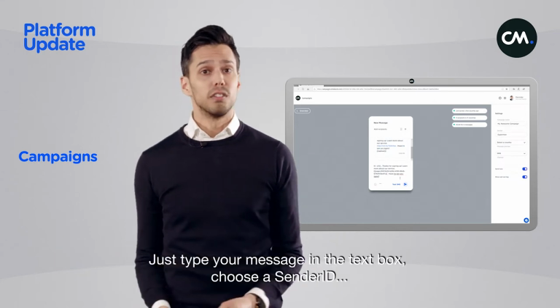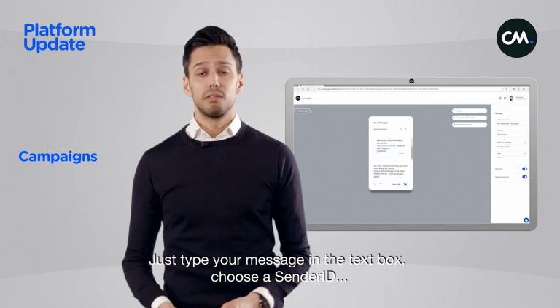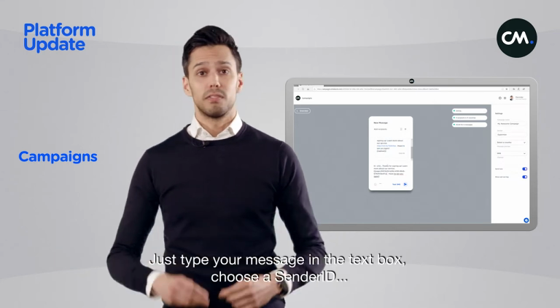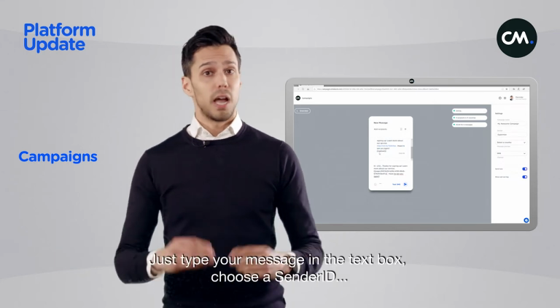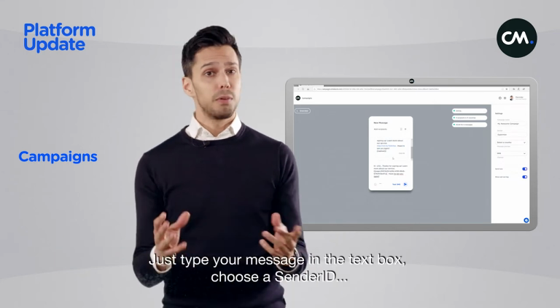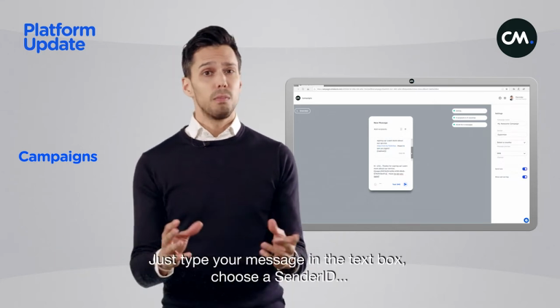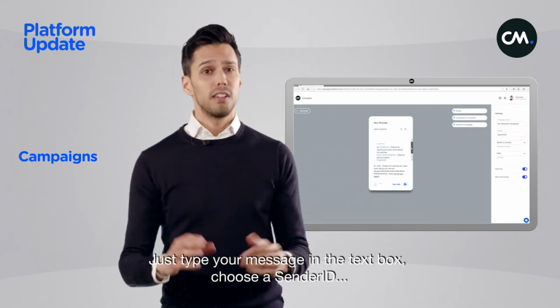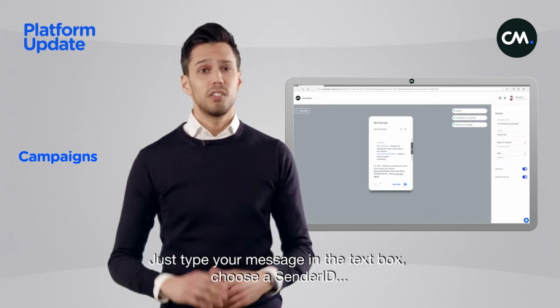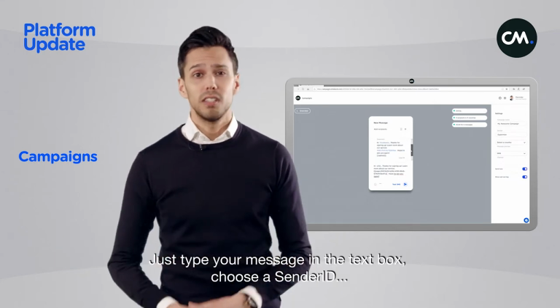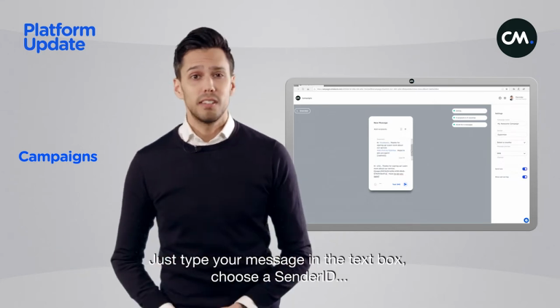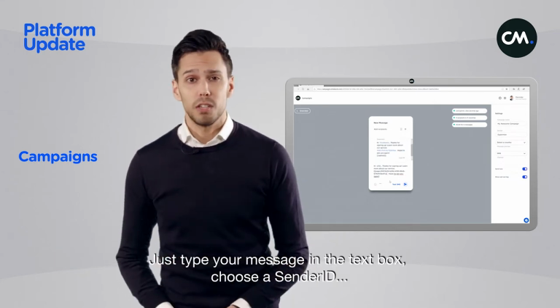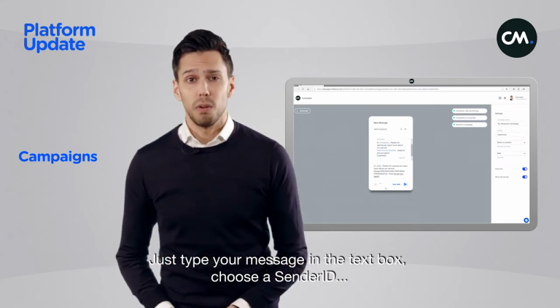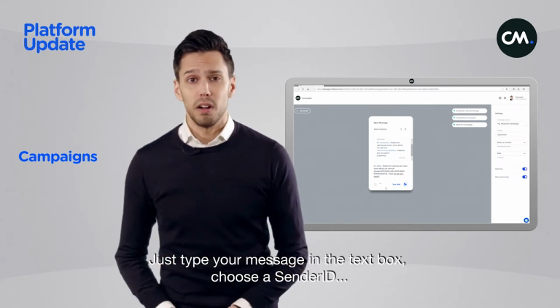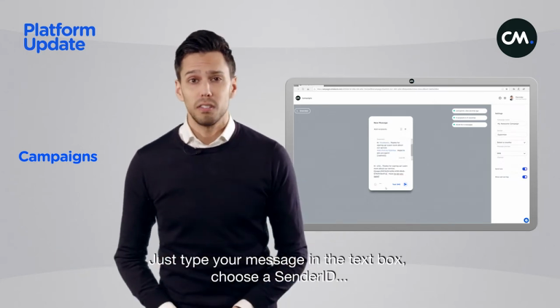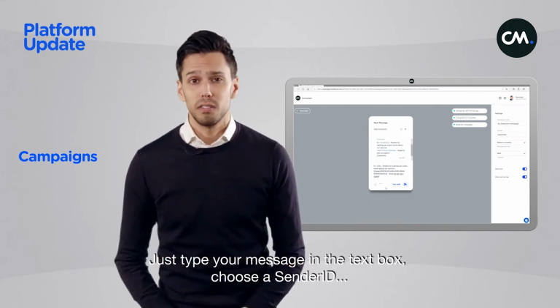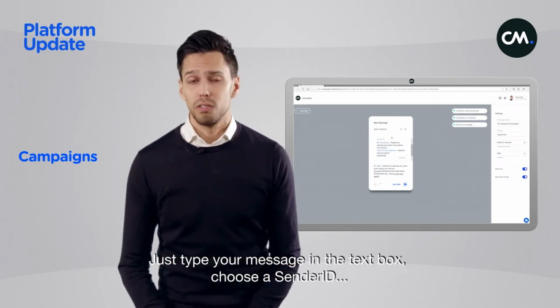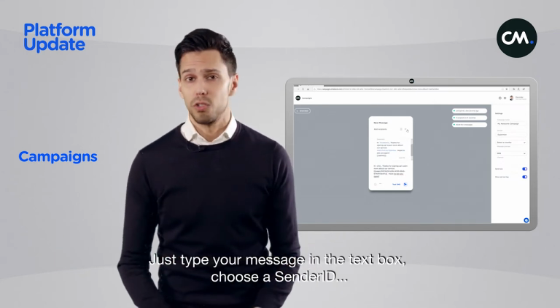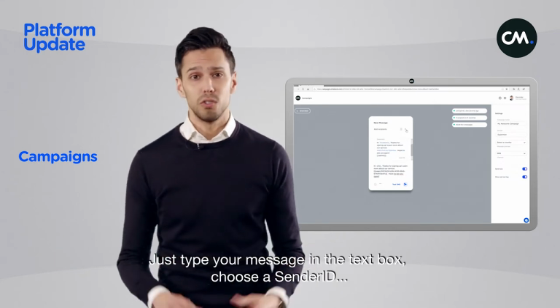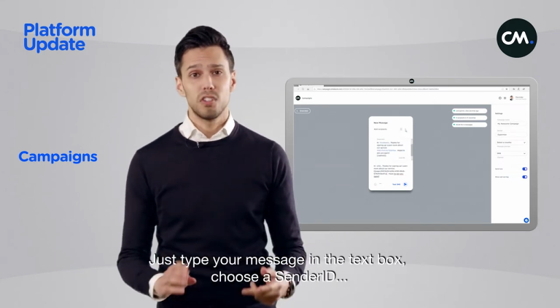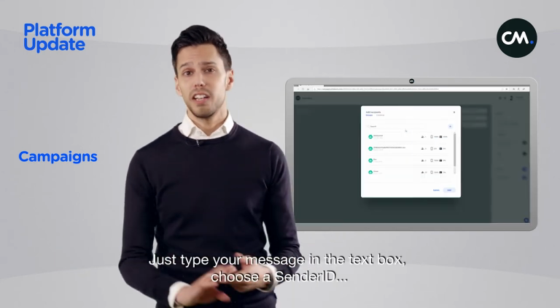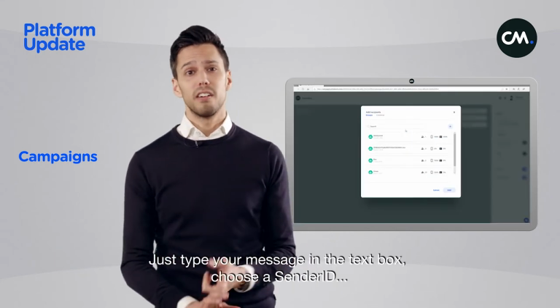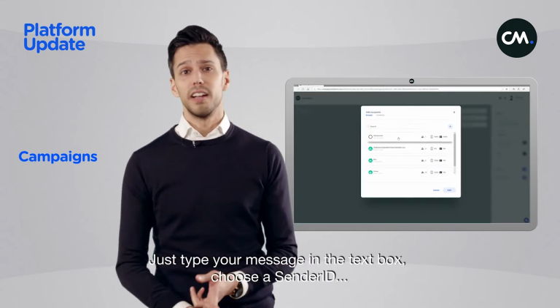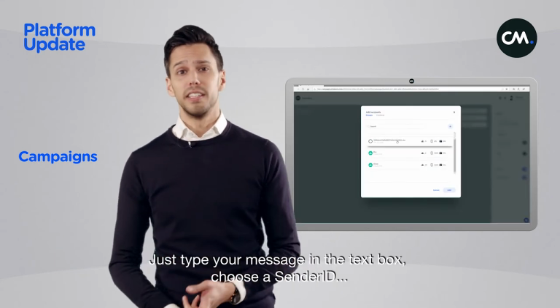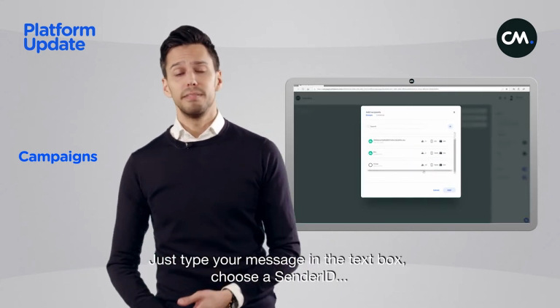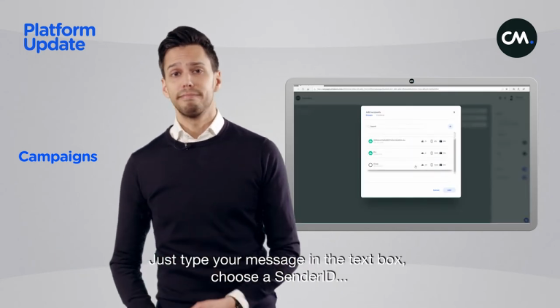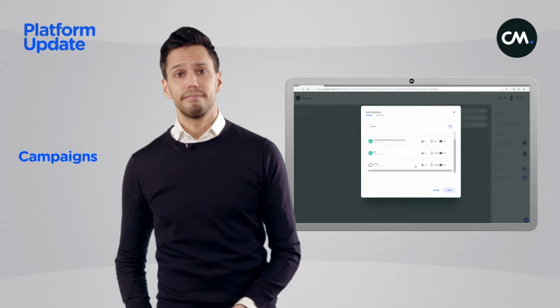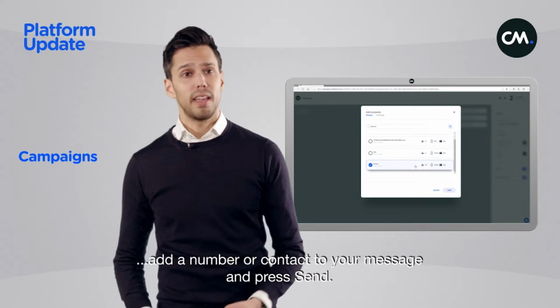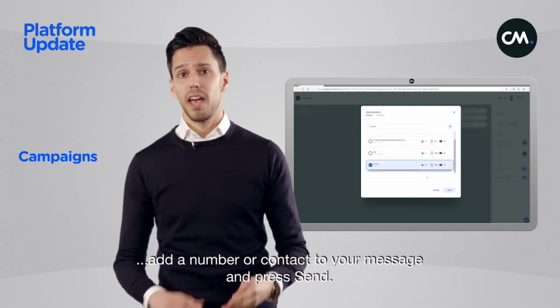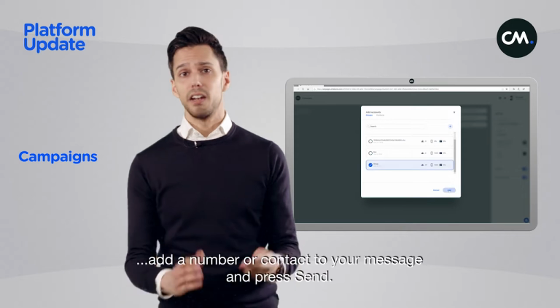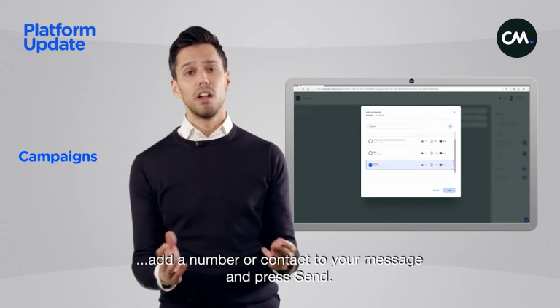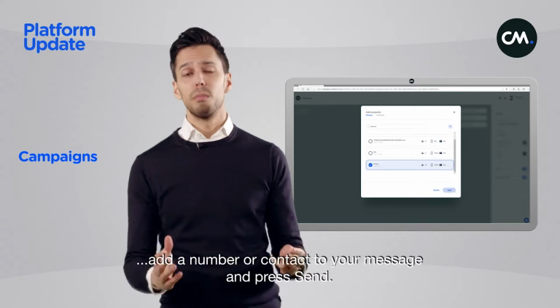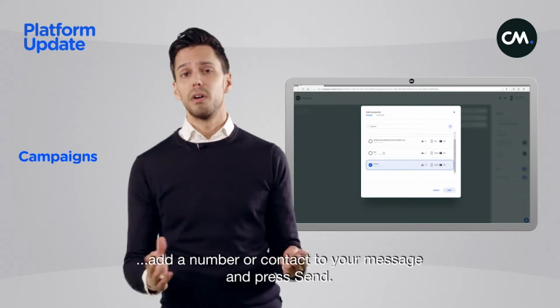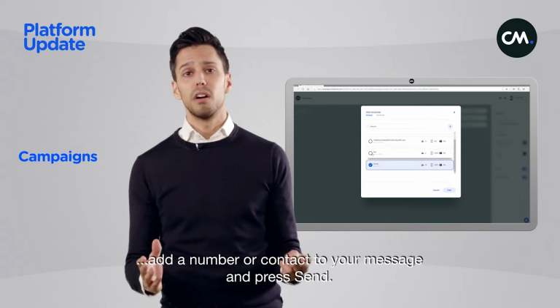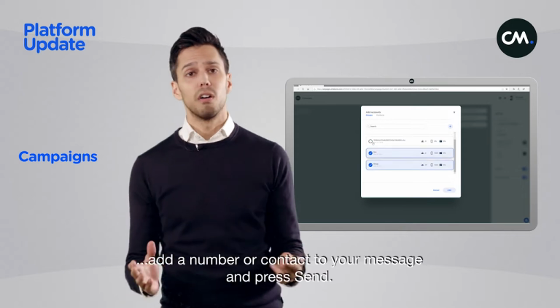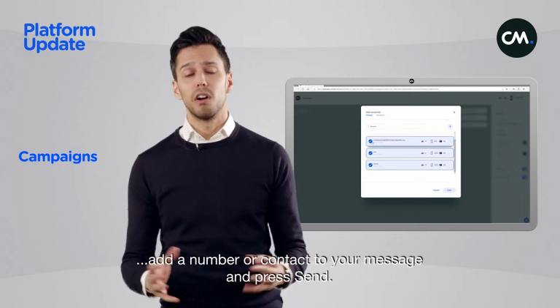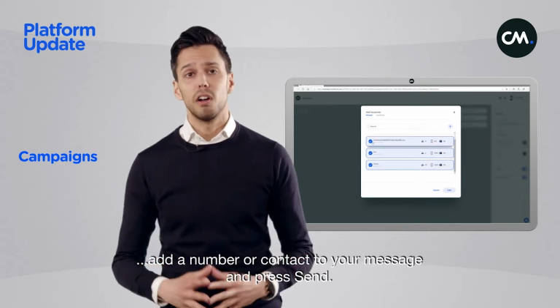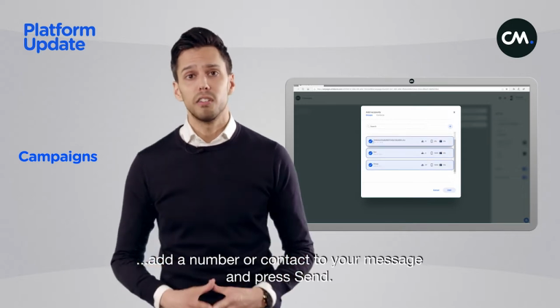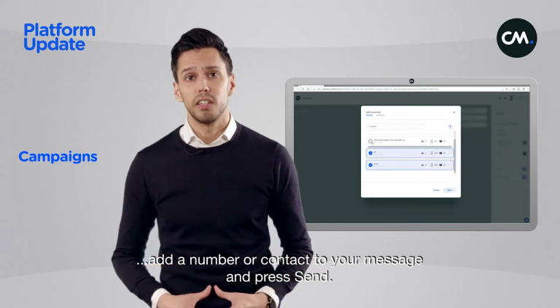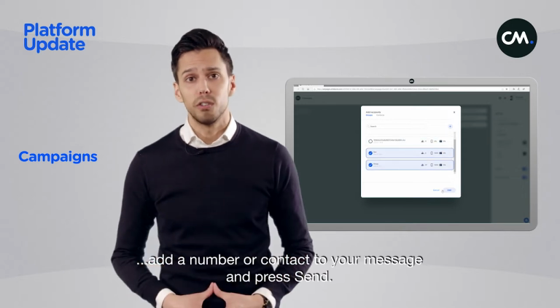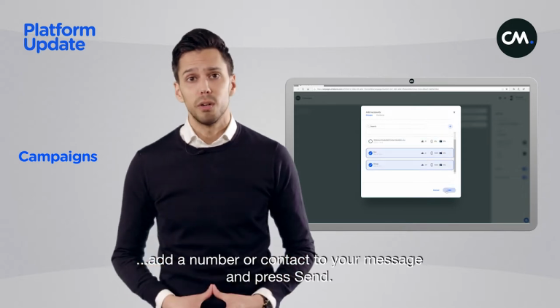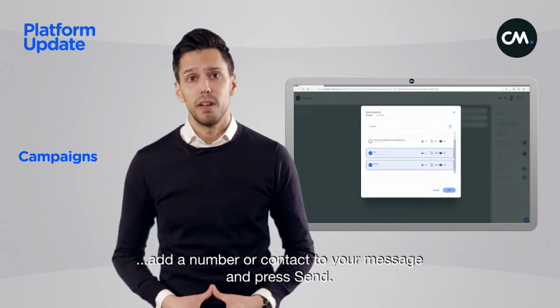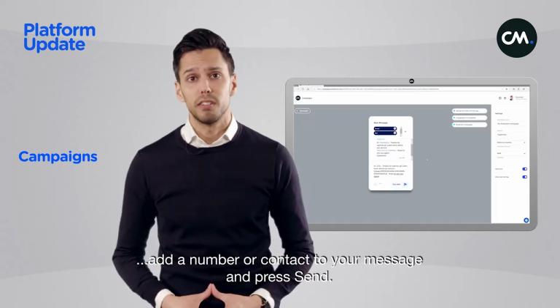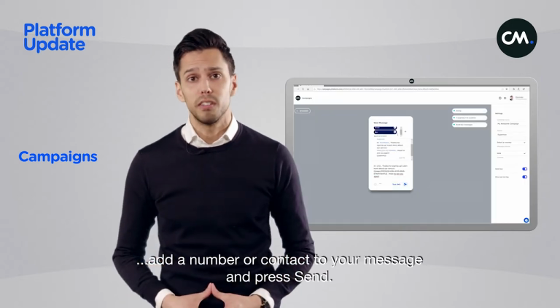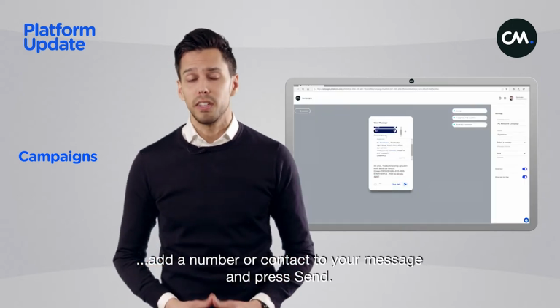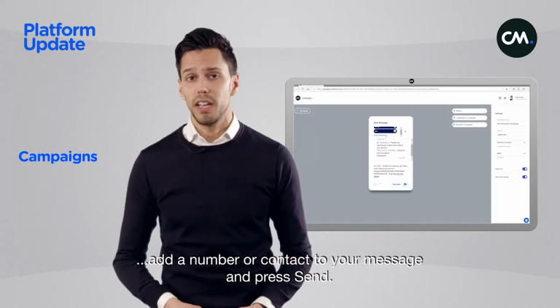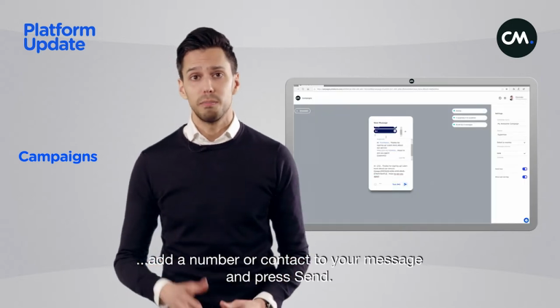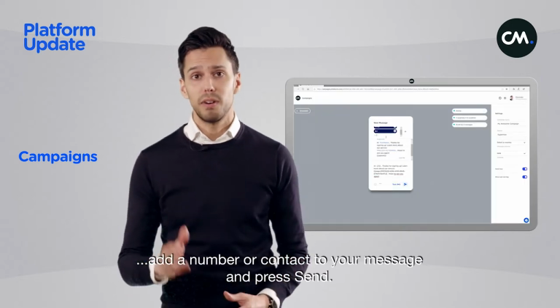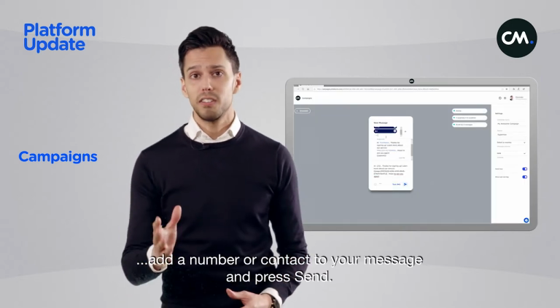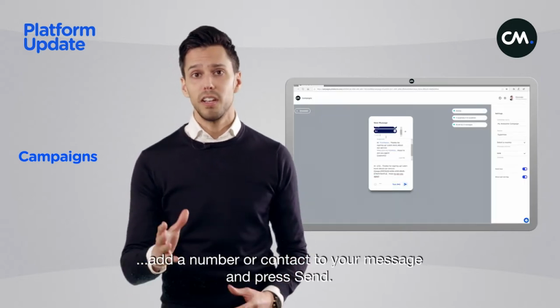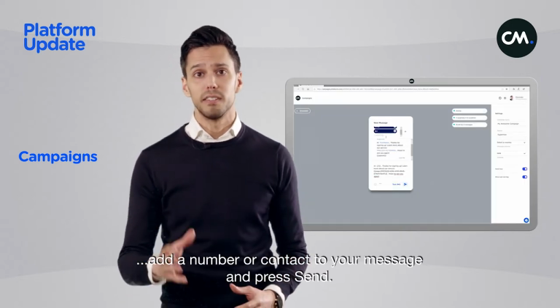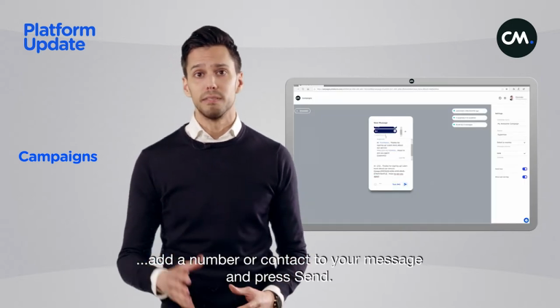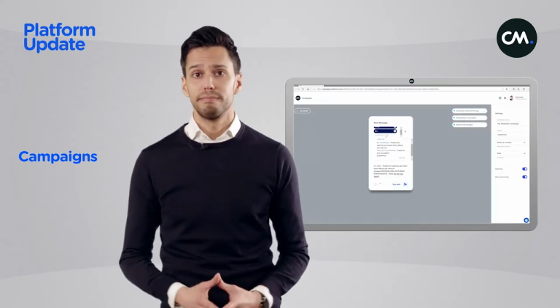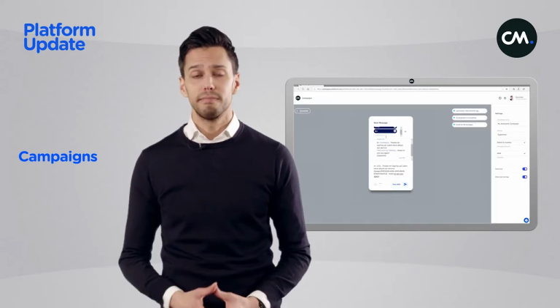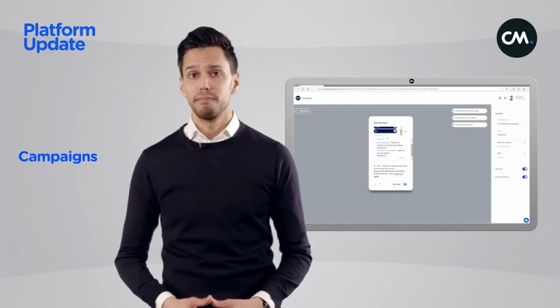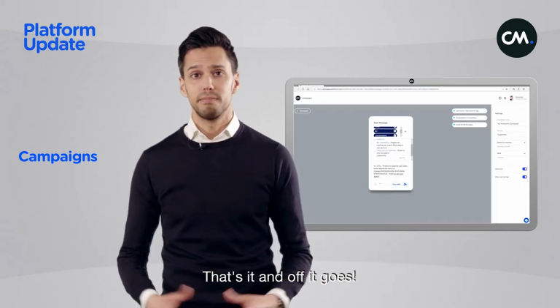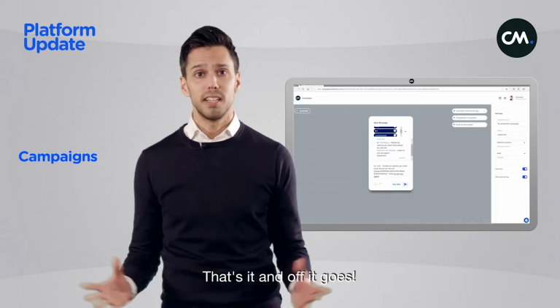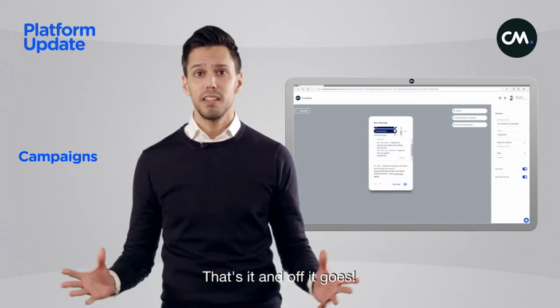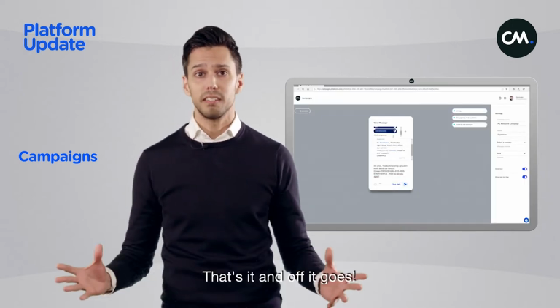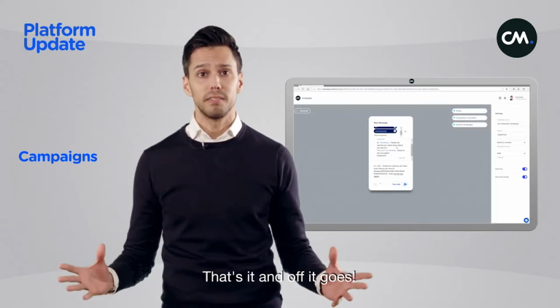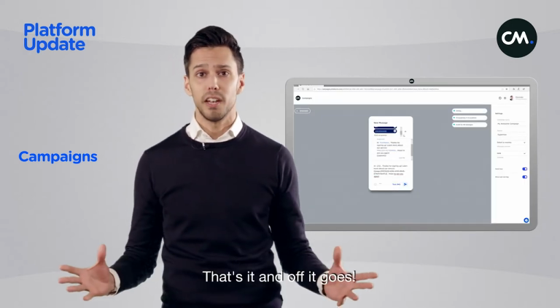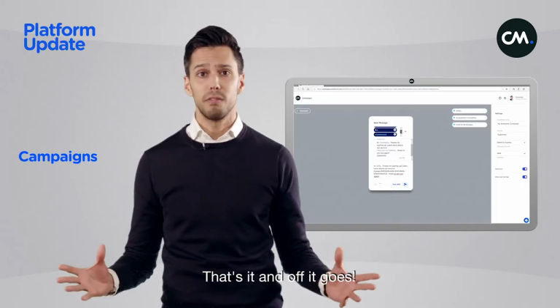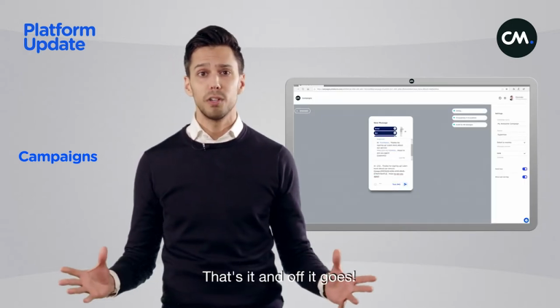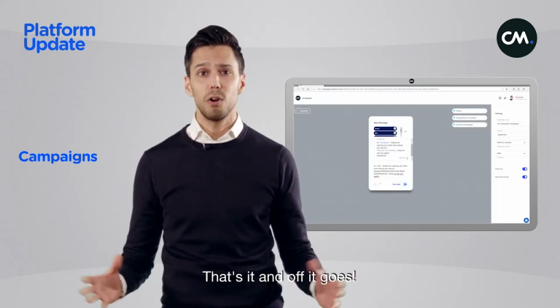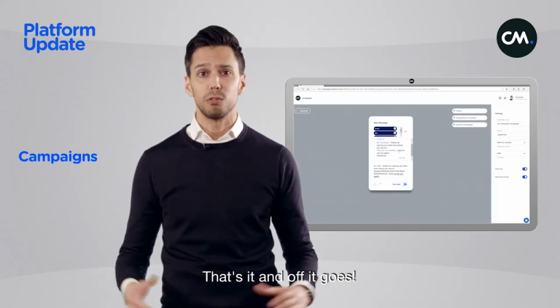Just type your message in the text box, choose a sender ID, add a number or a contact to your message and press send. That's it and off it goes.